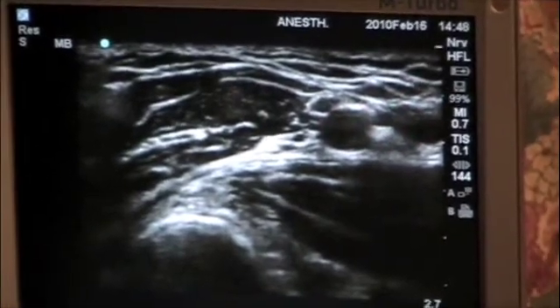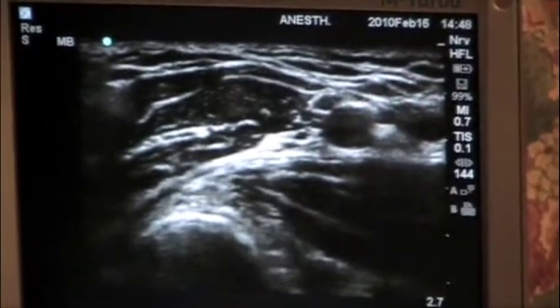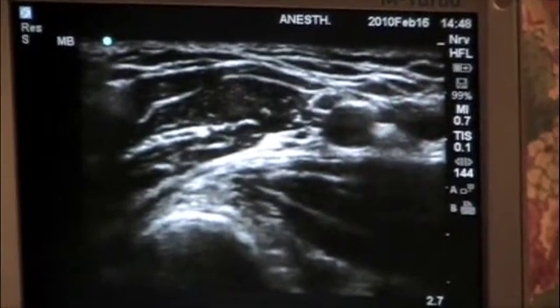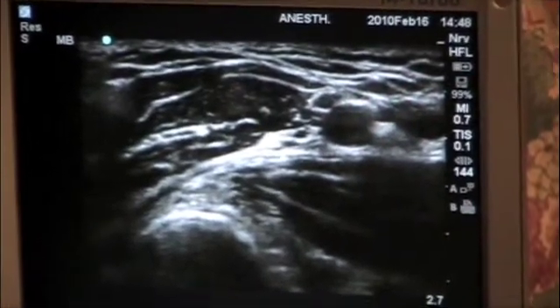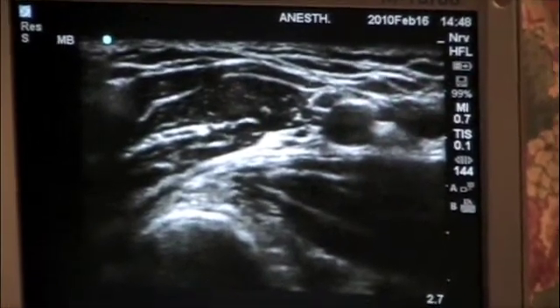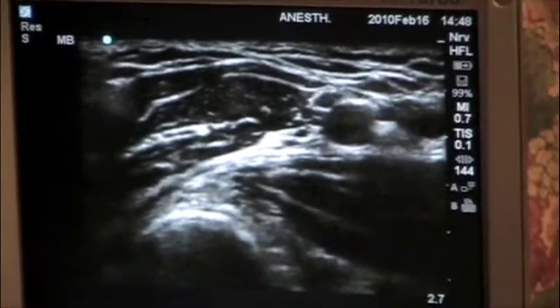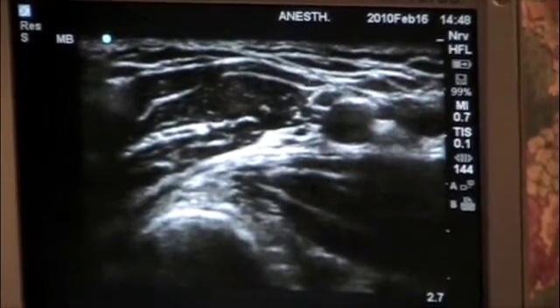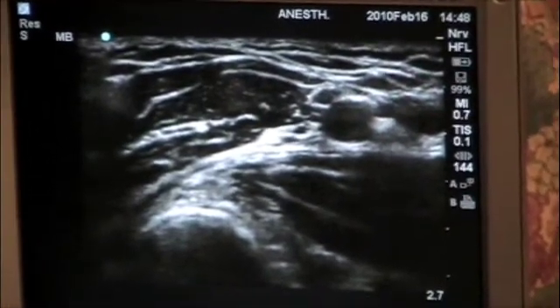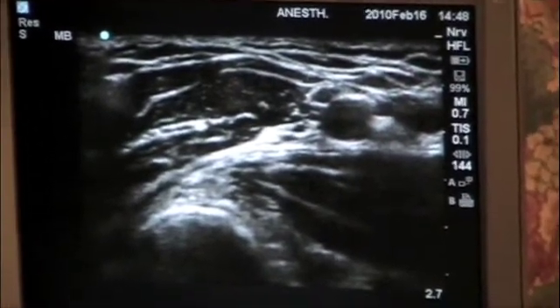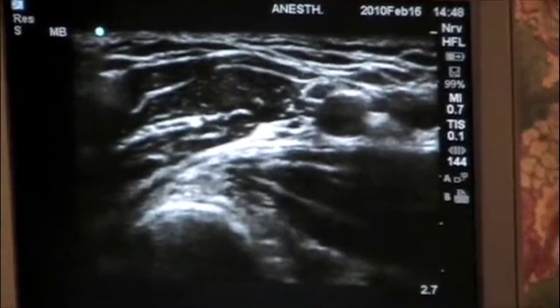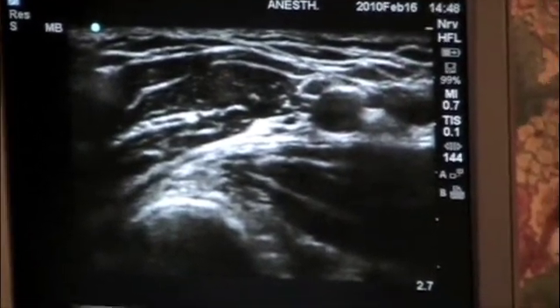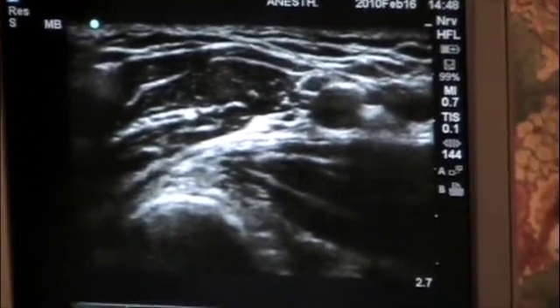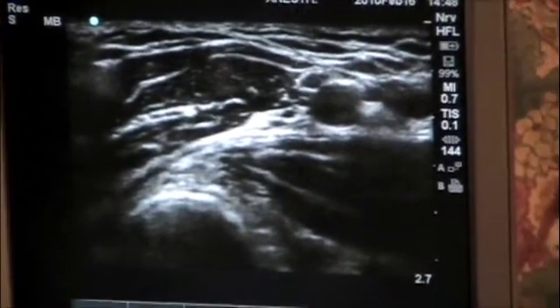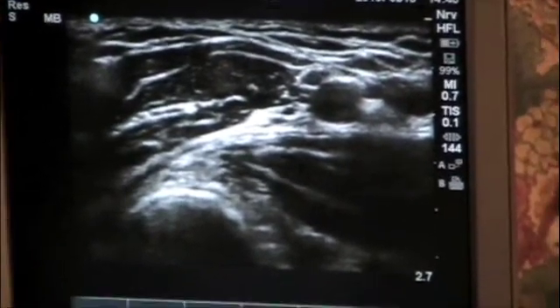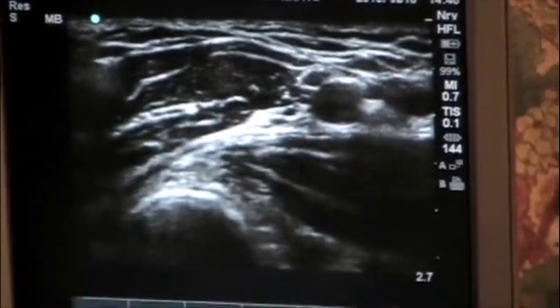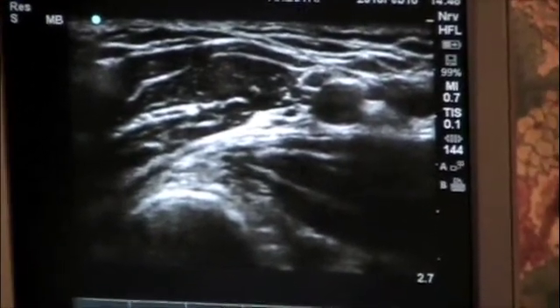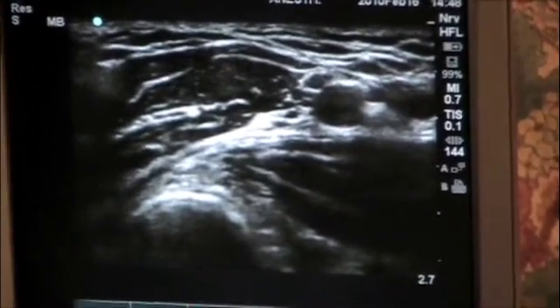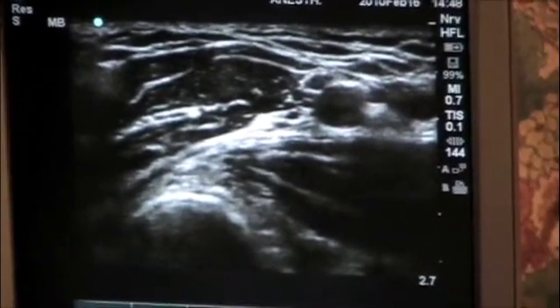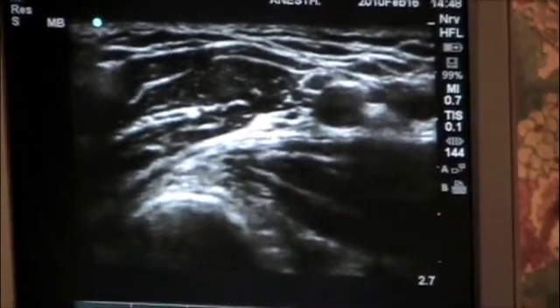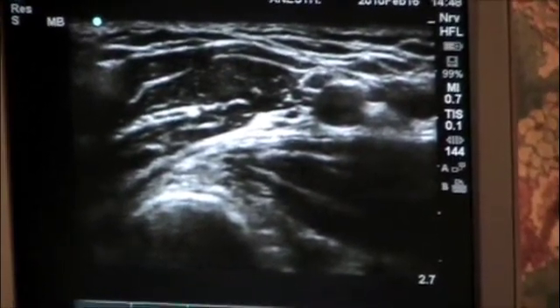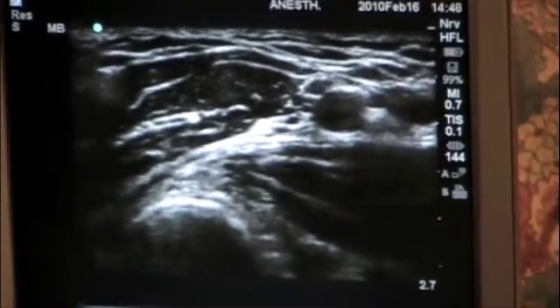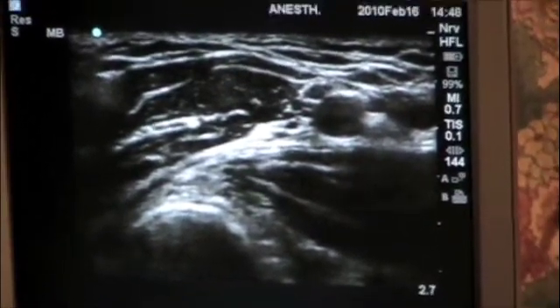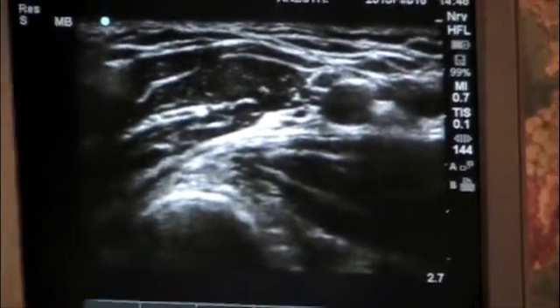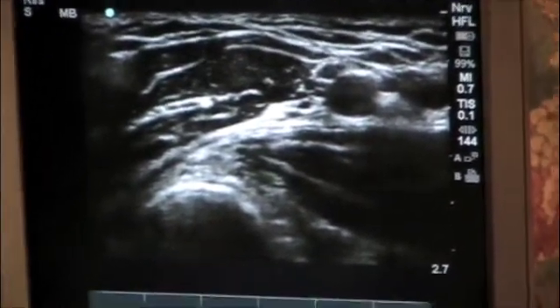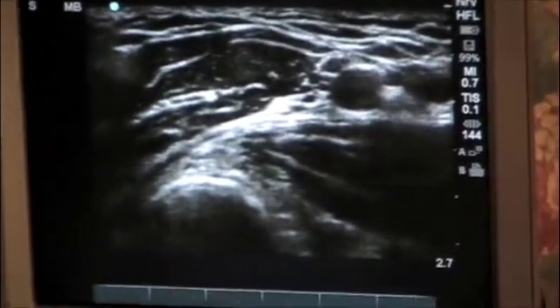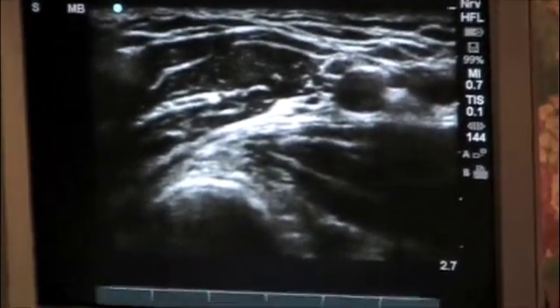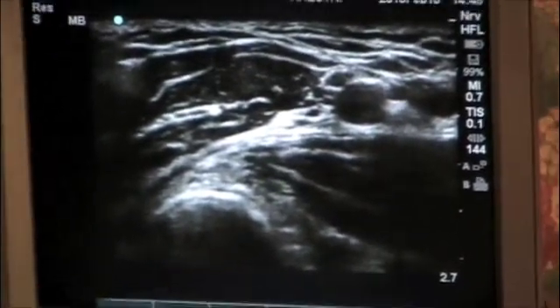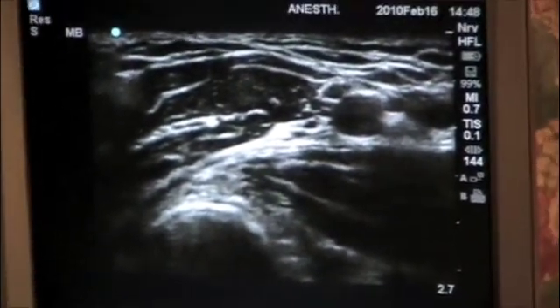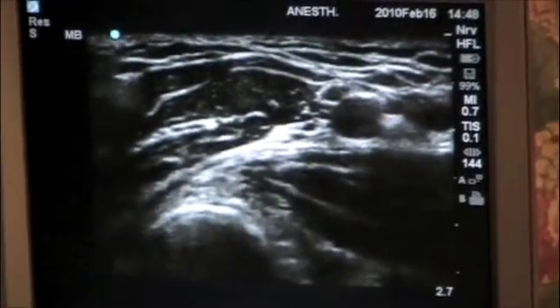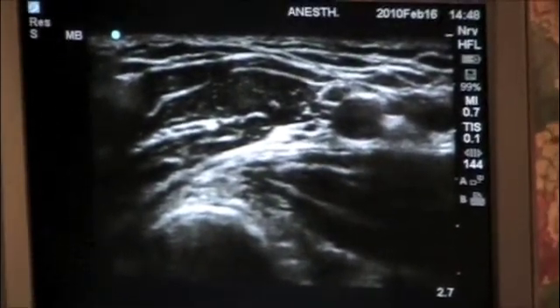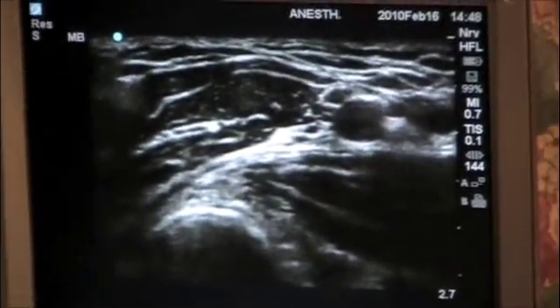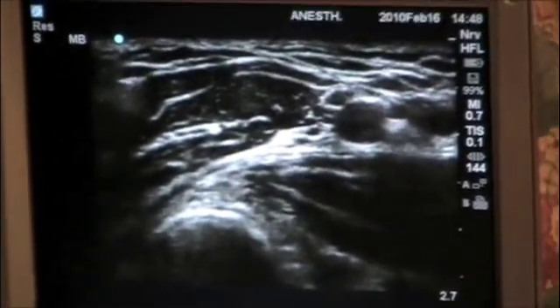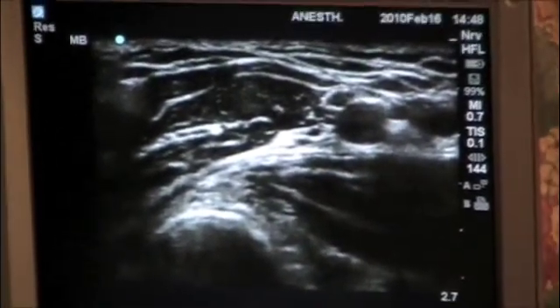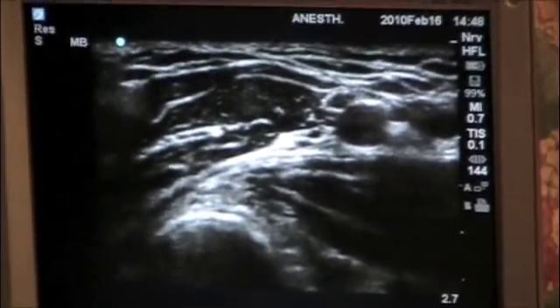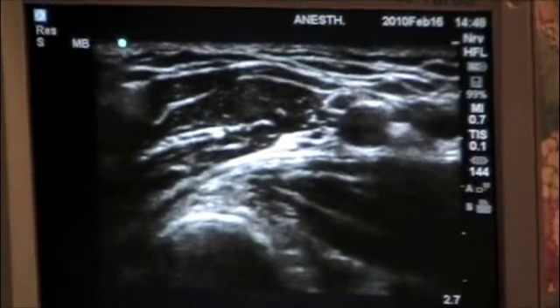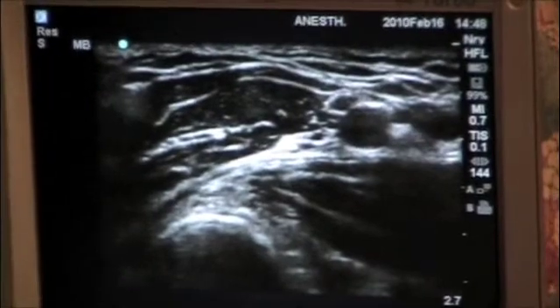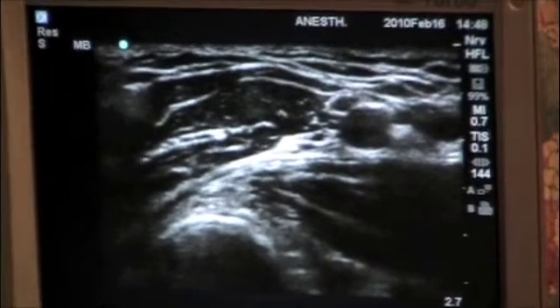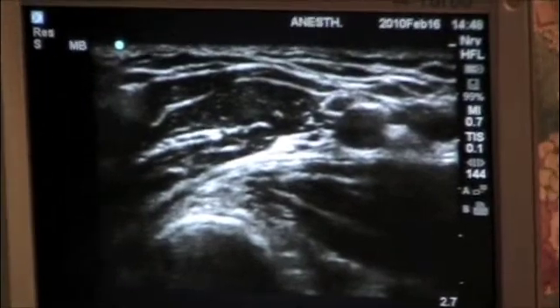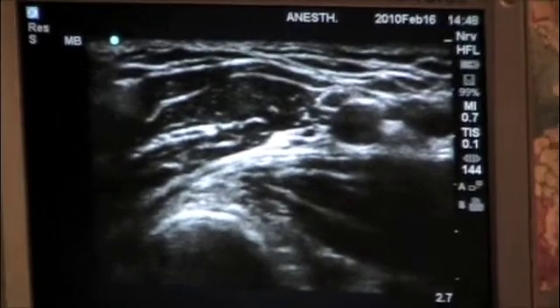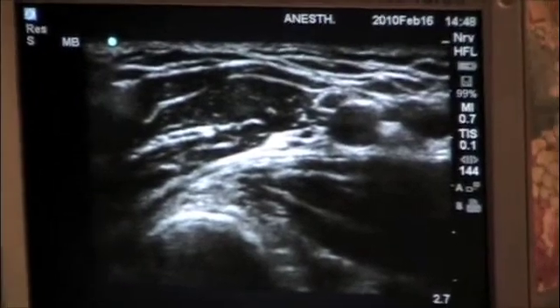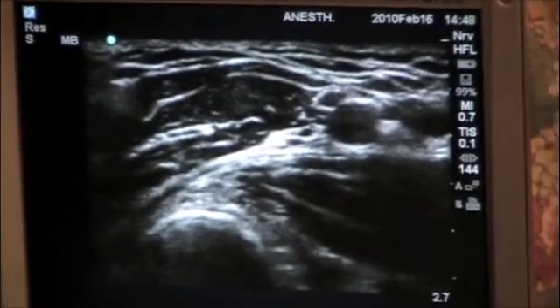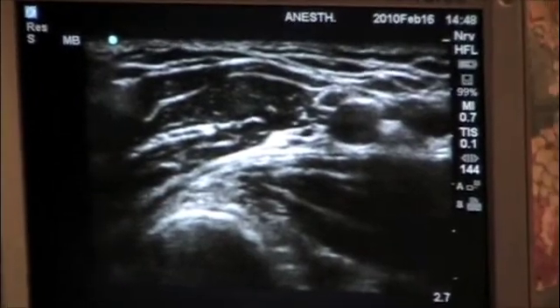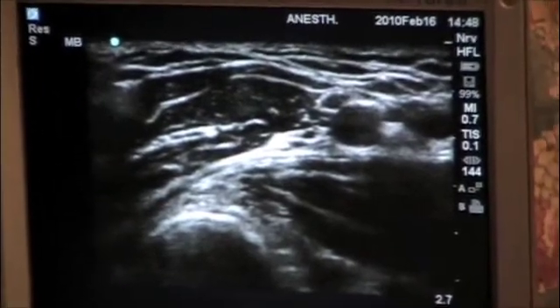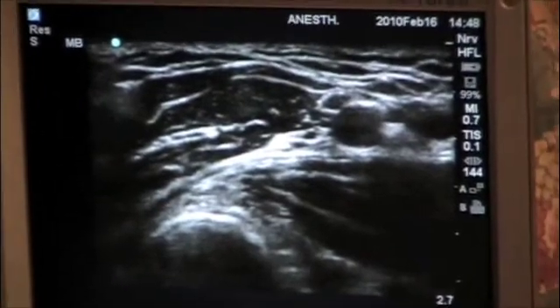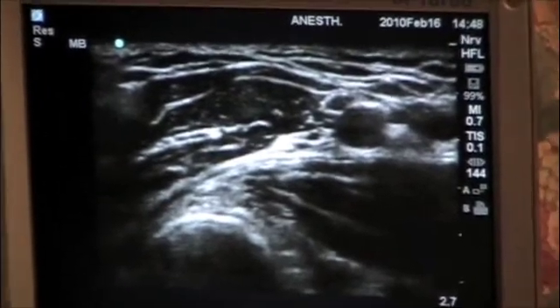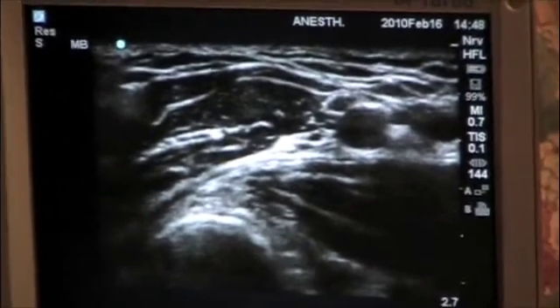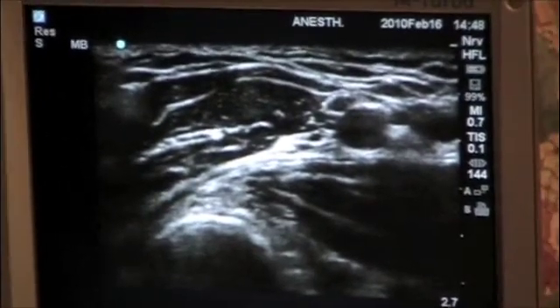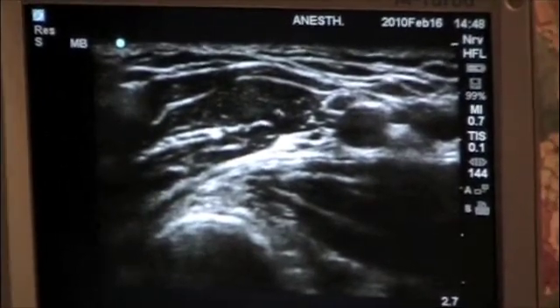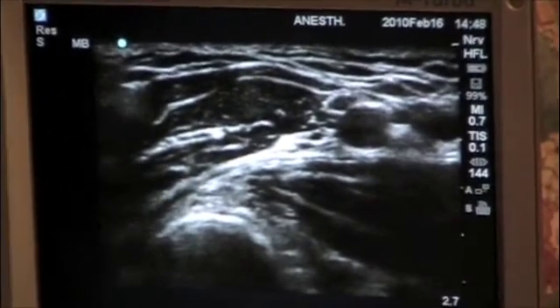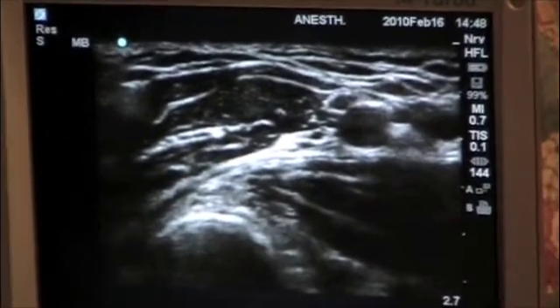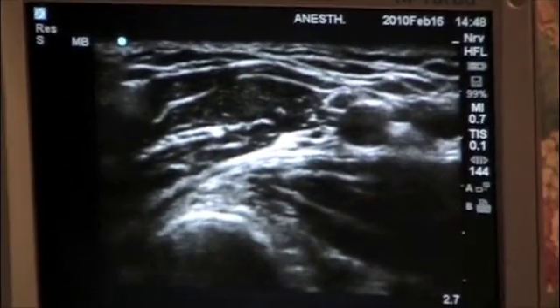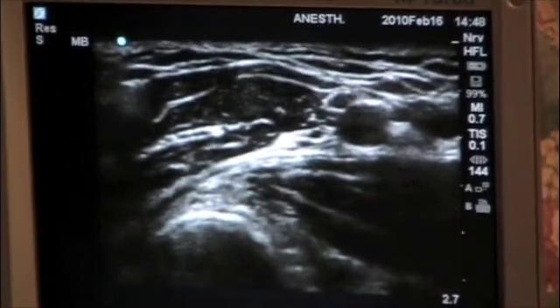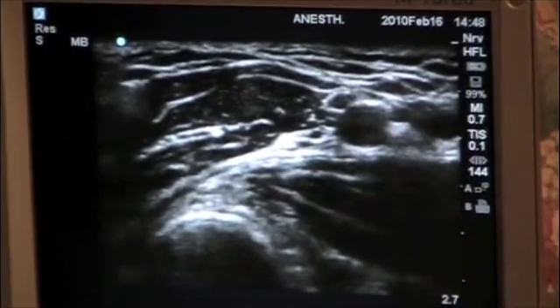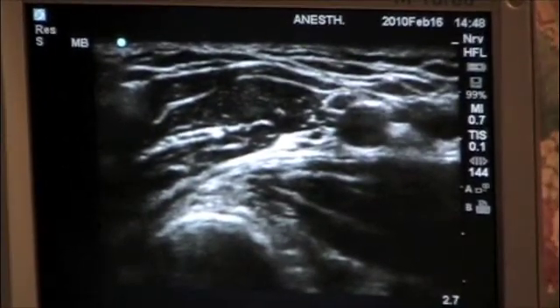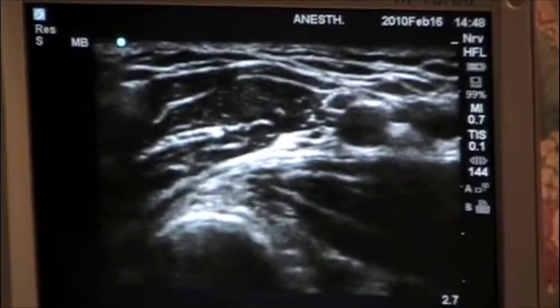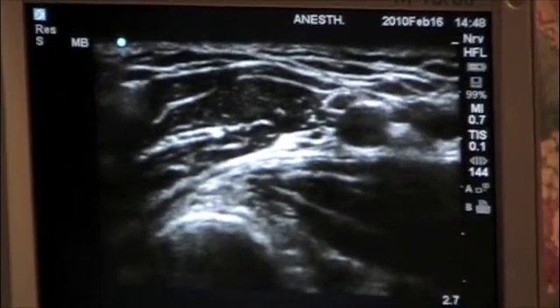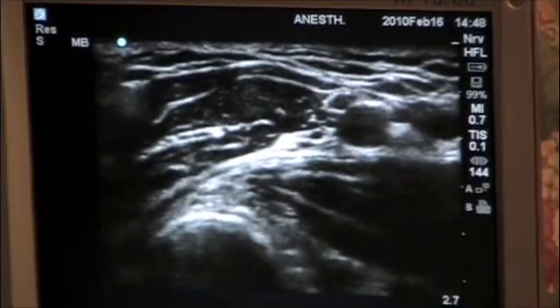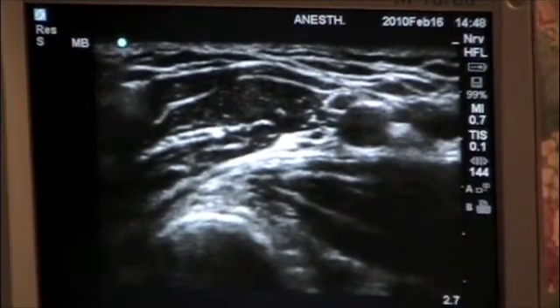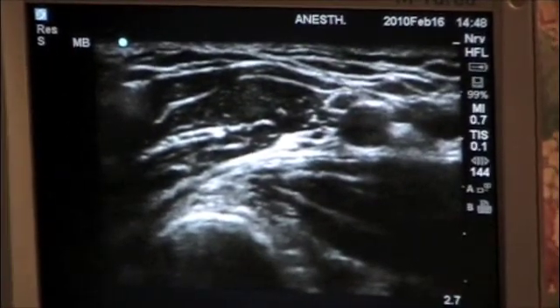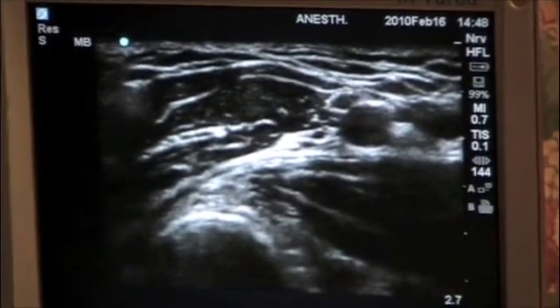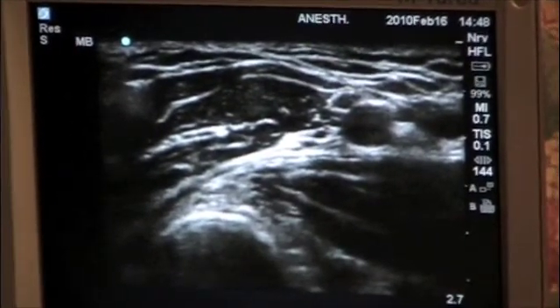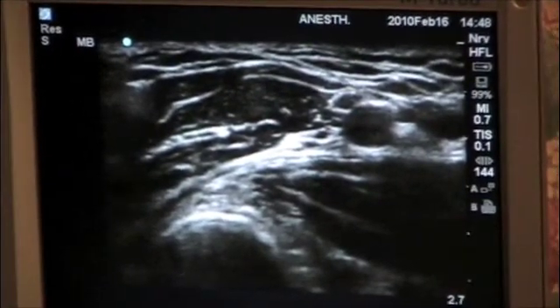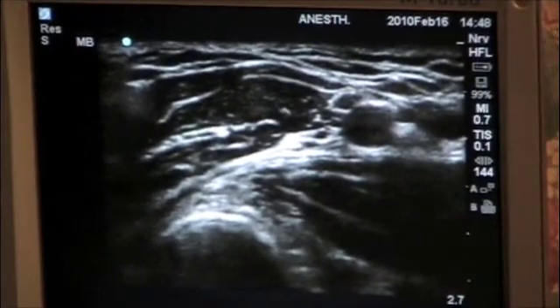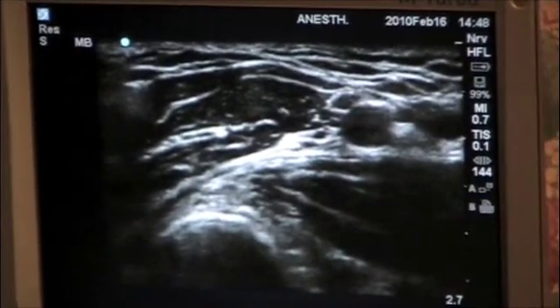This is a block you may want to combine with nerve stimulation to identify all the branches for a successful block.